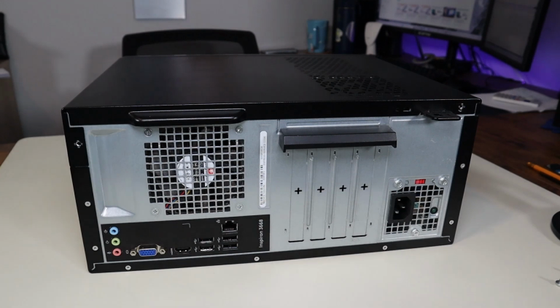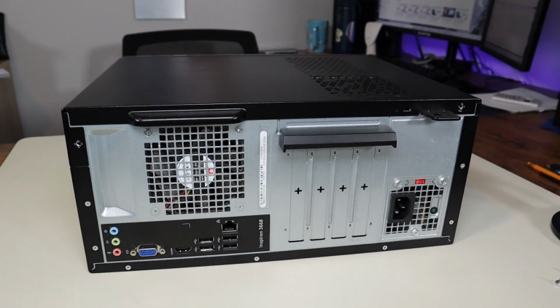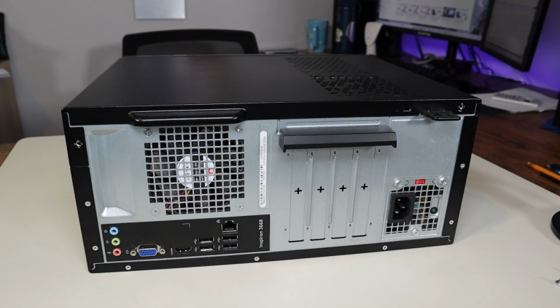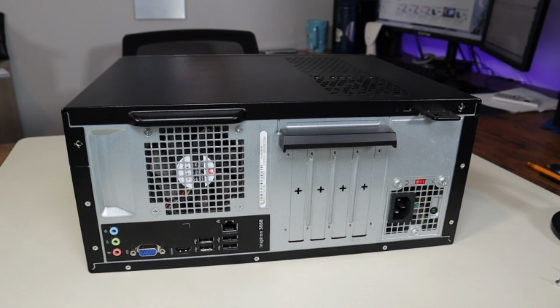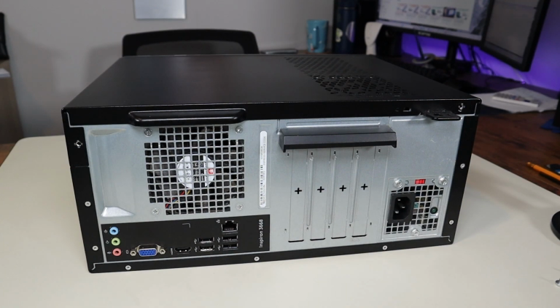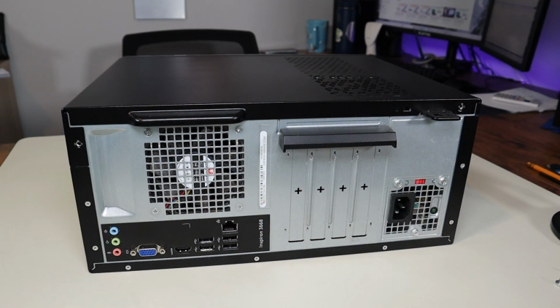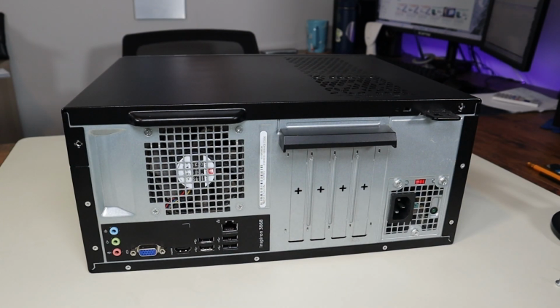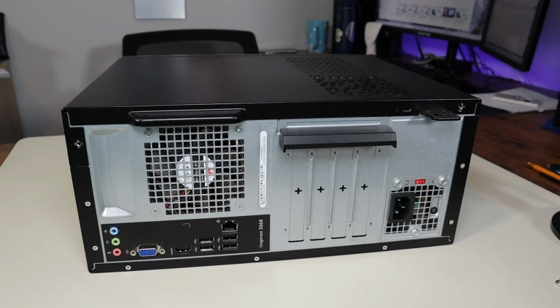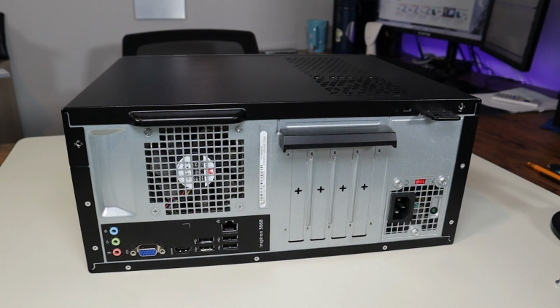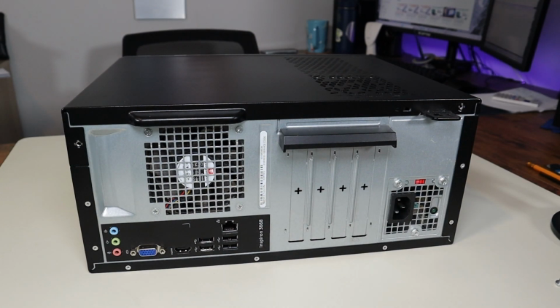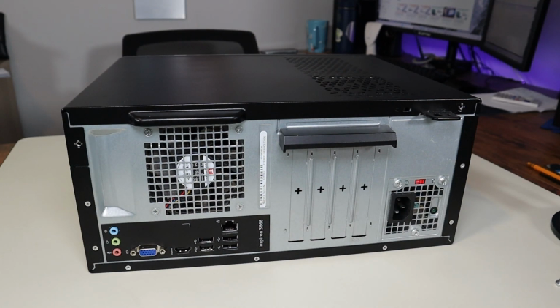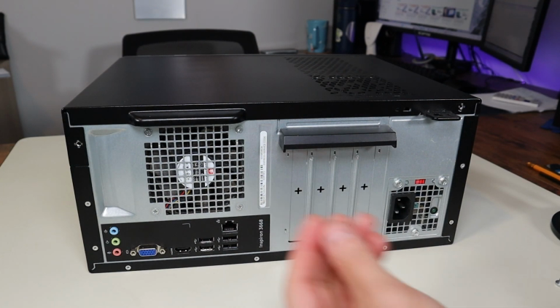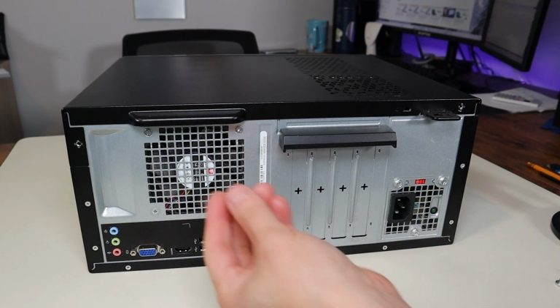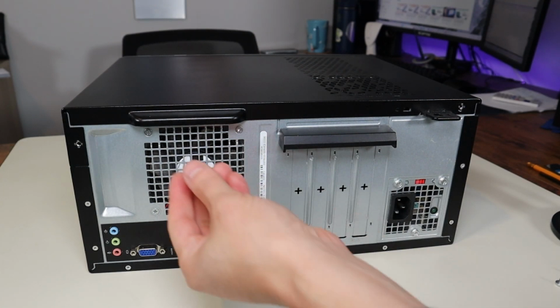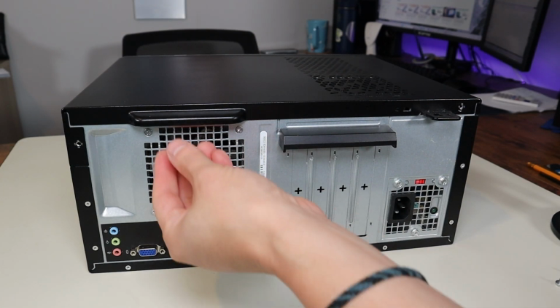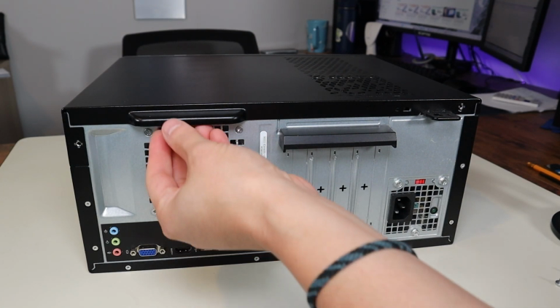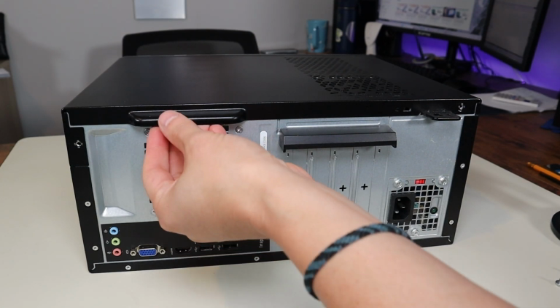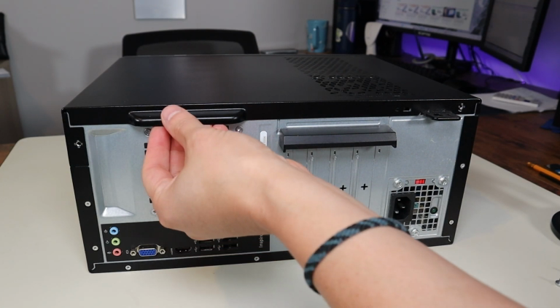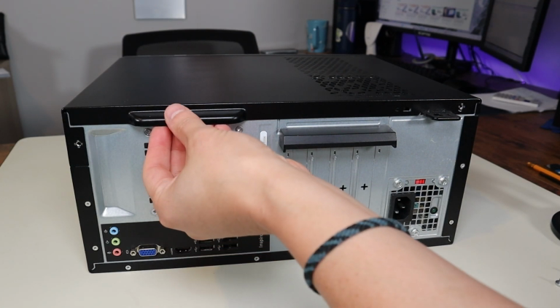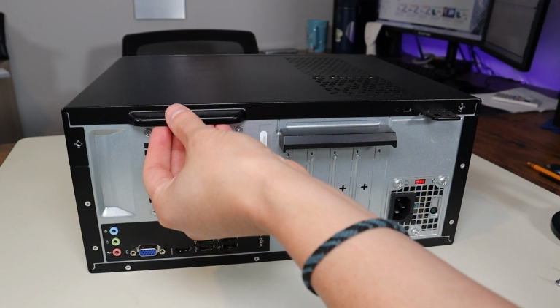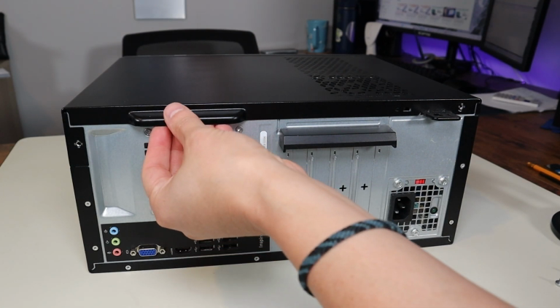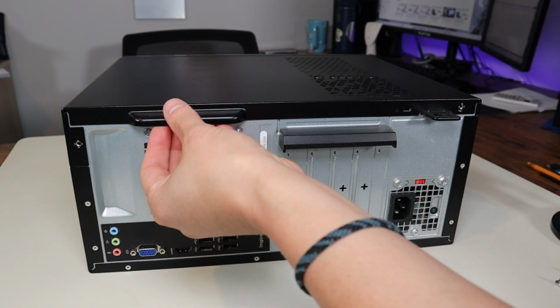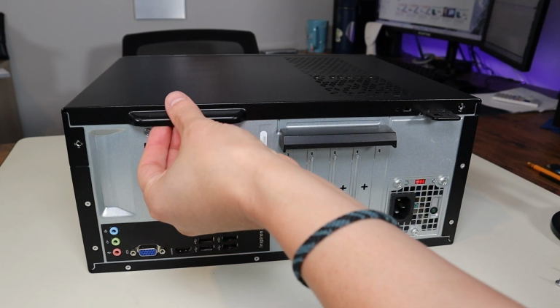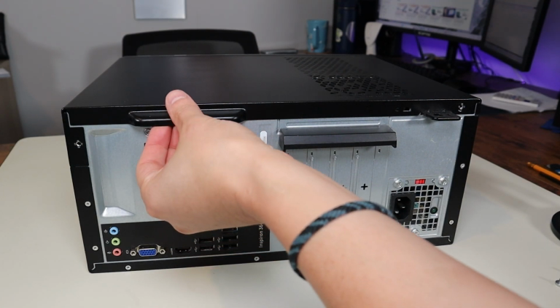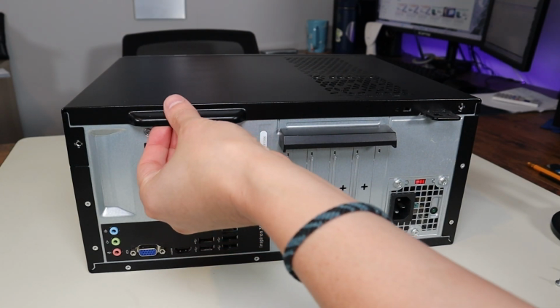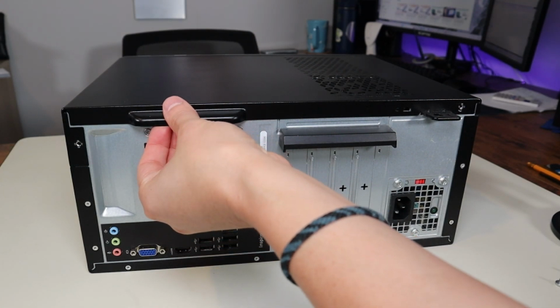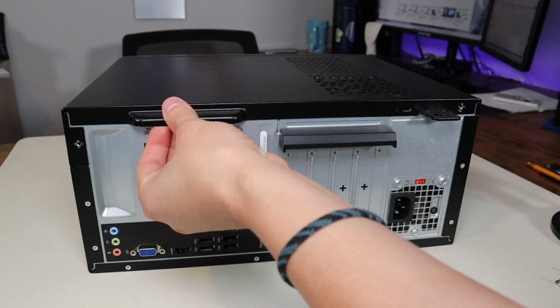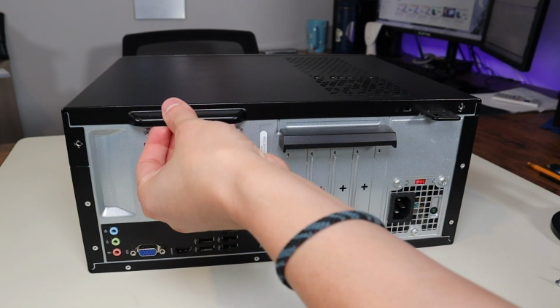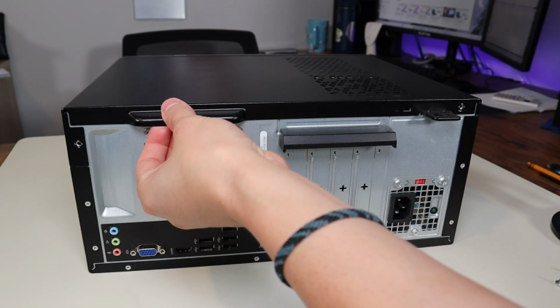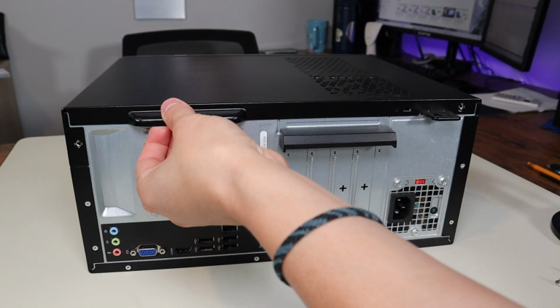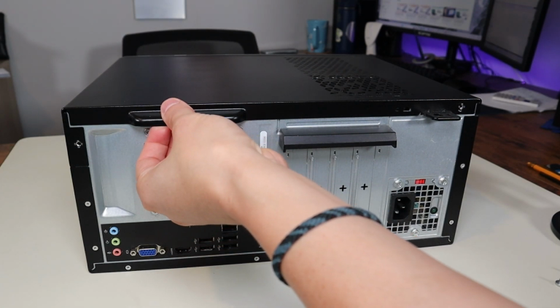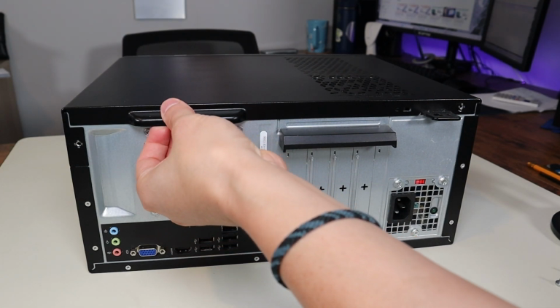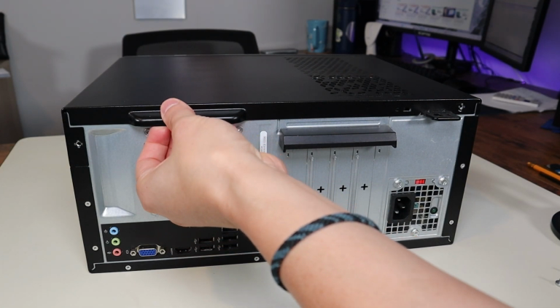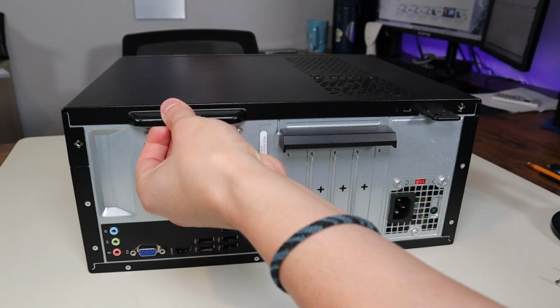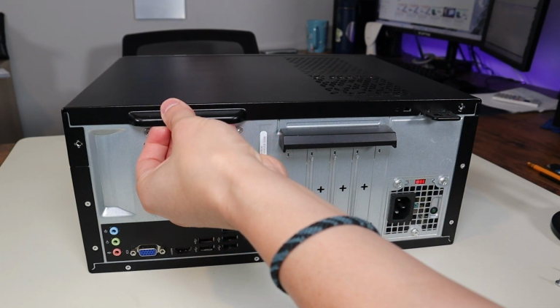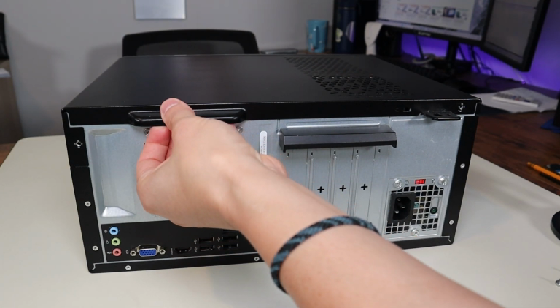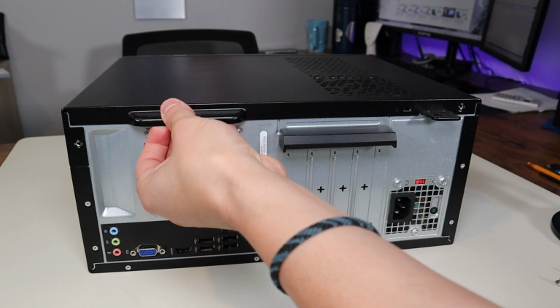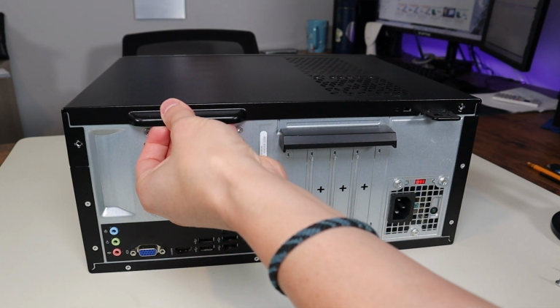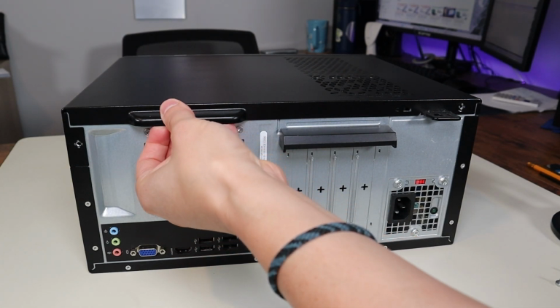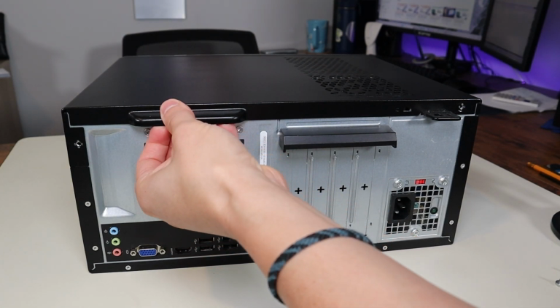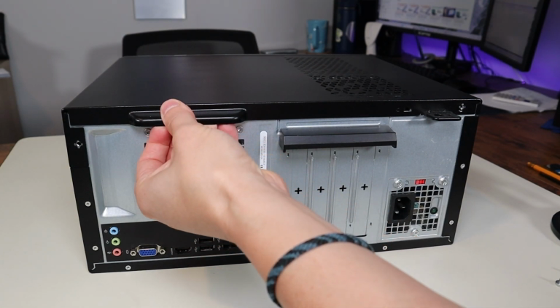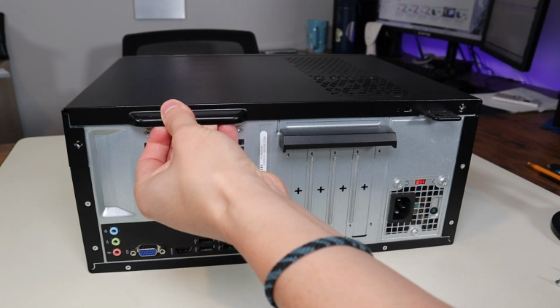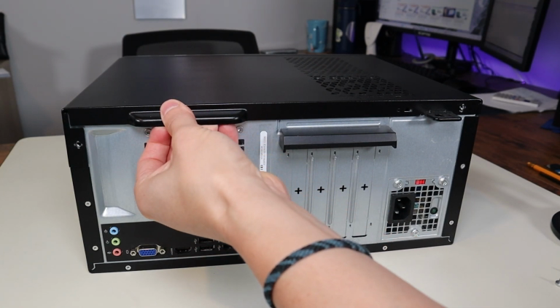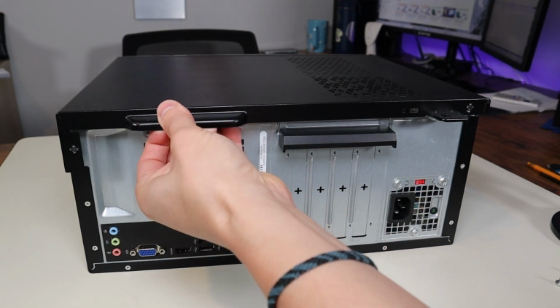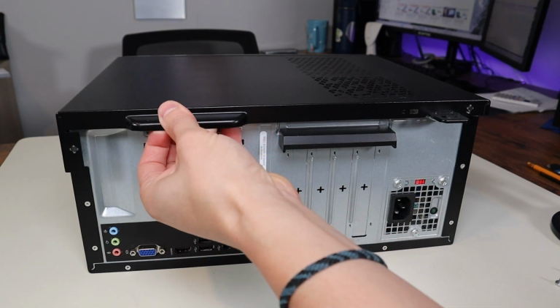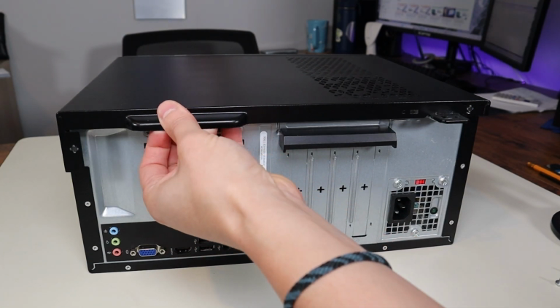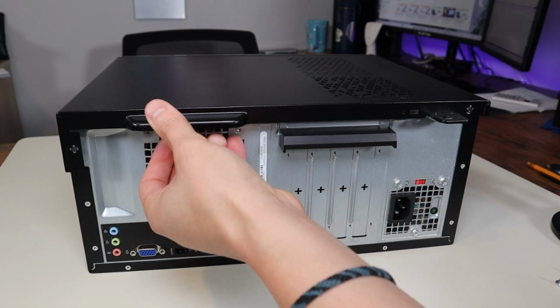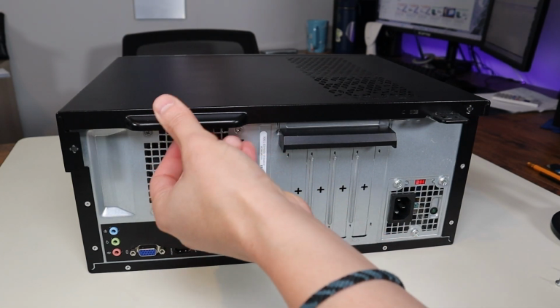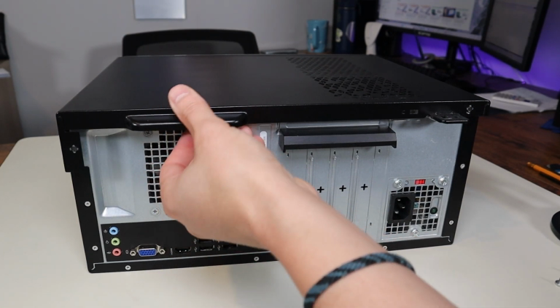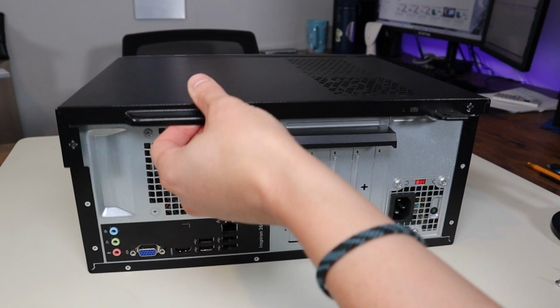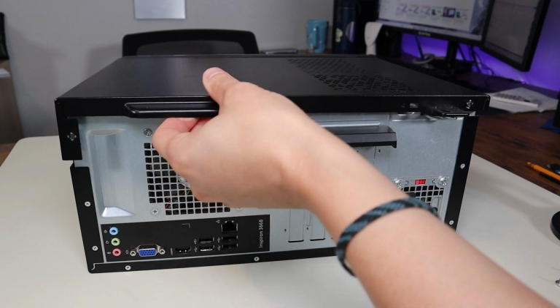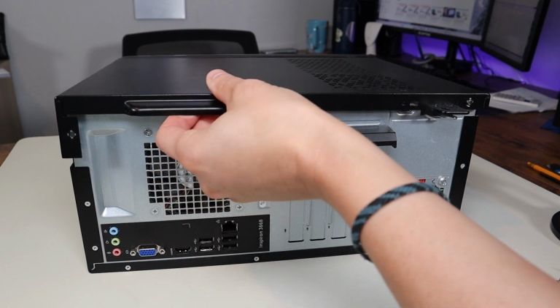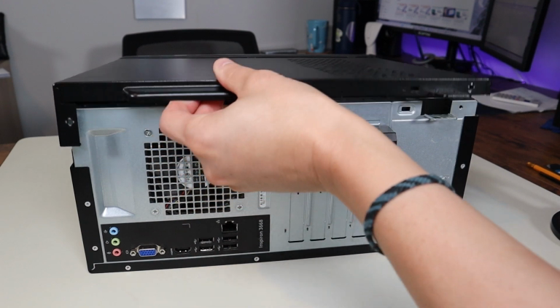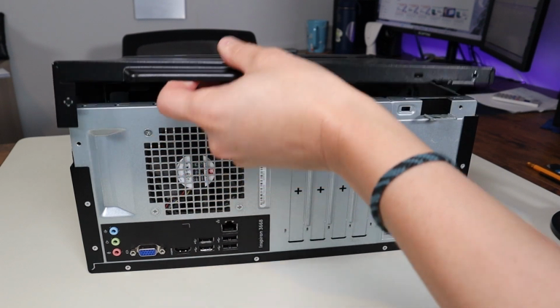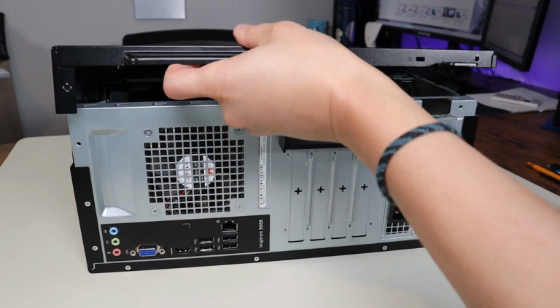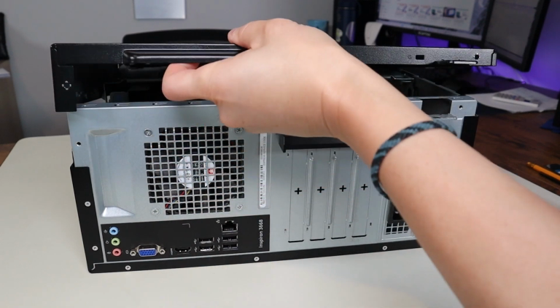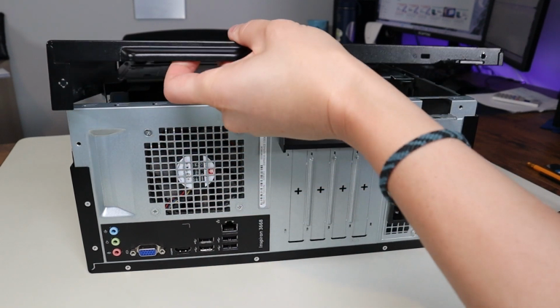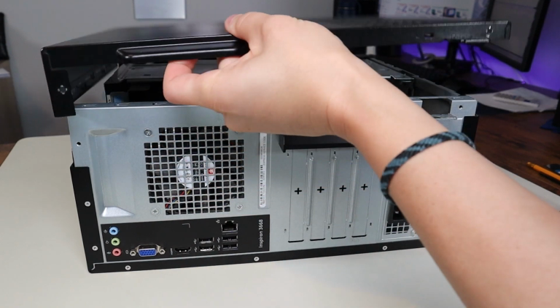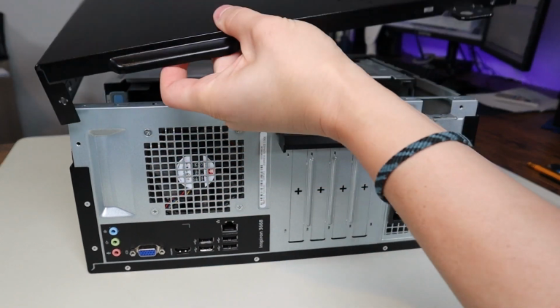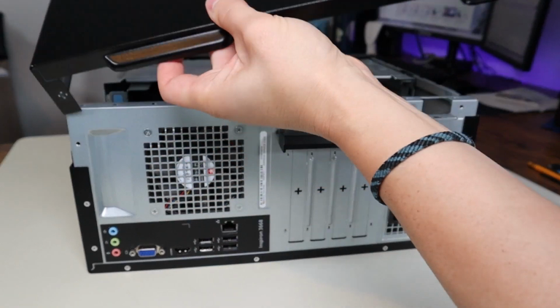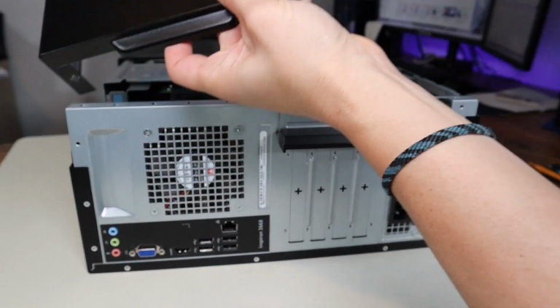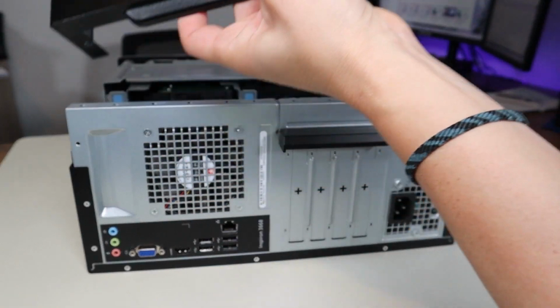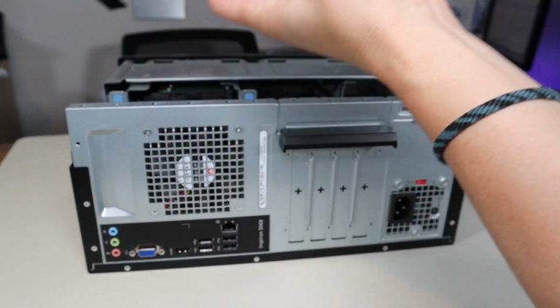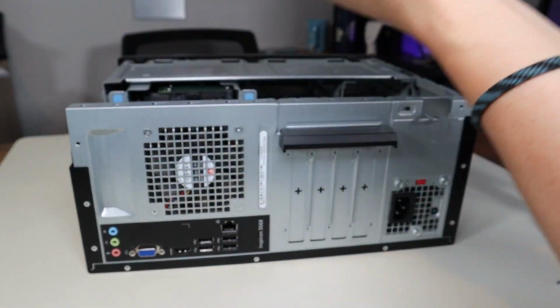After those screws are gone, we'll grab this handle here, pull directly back, and that panel comes off.